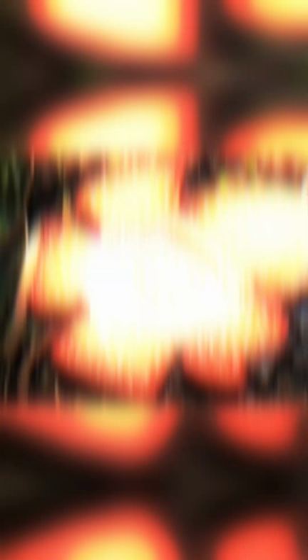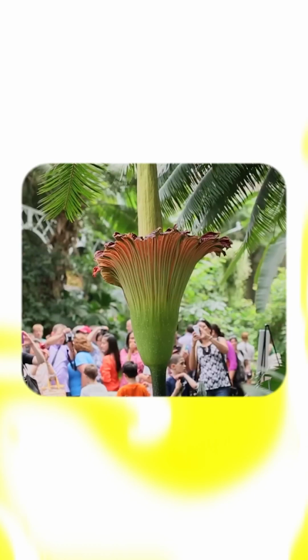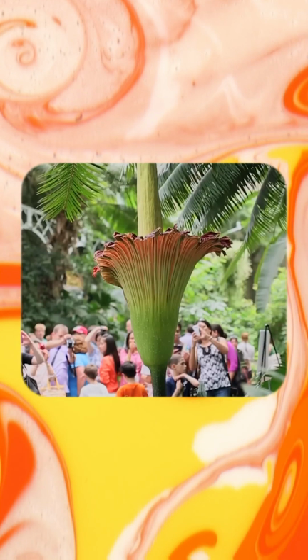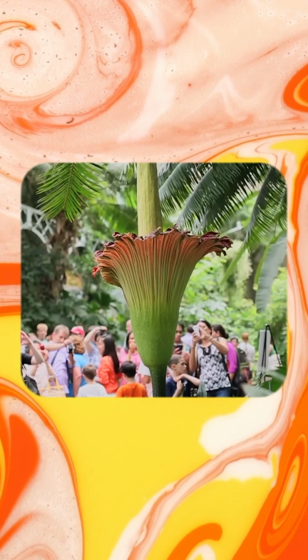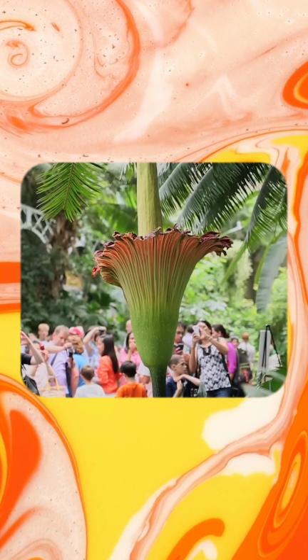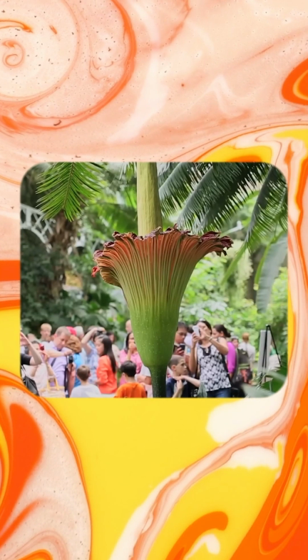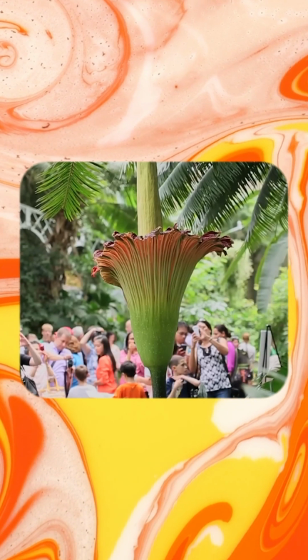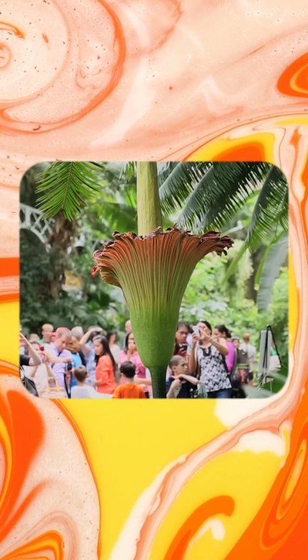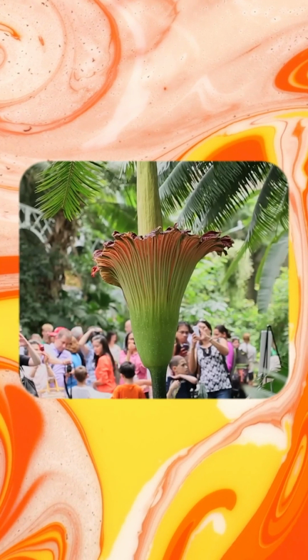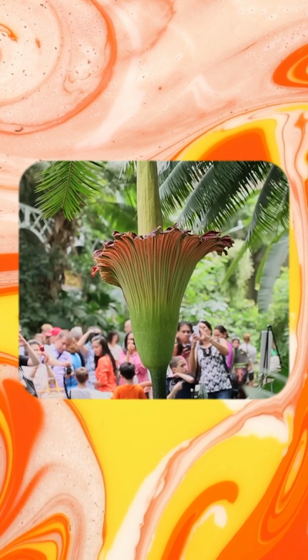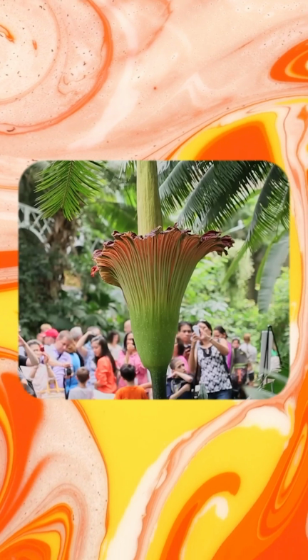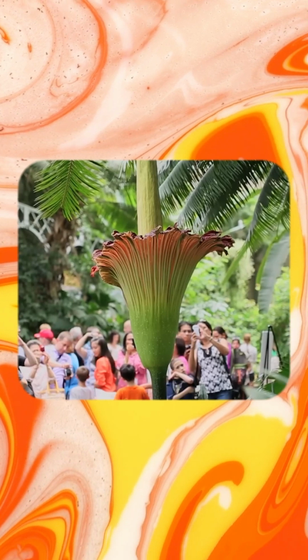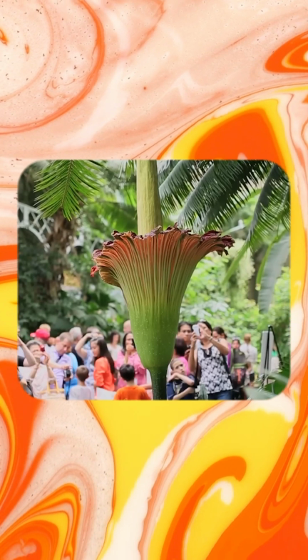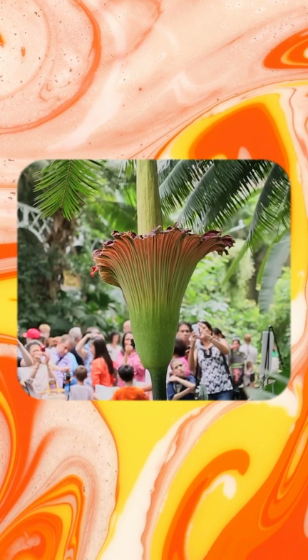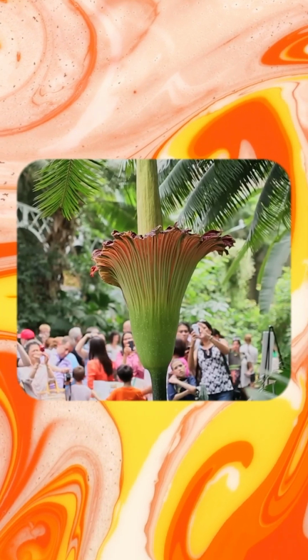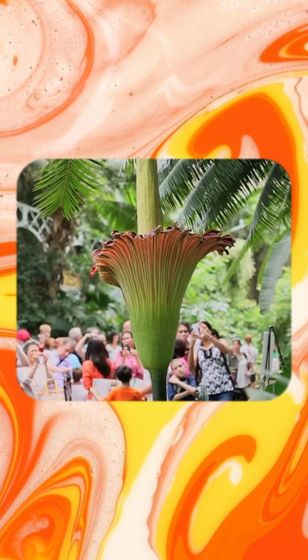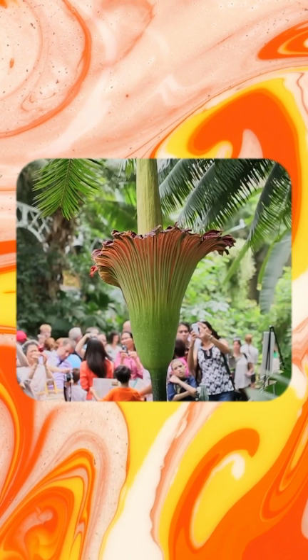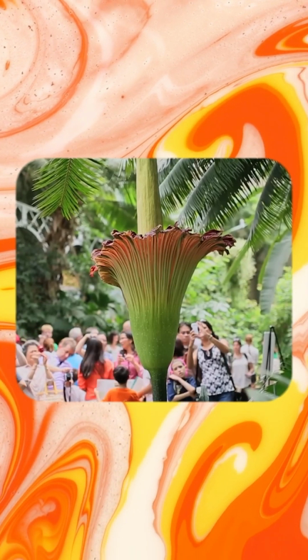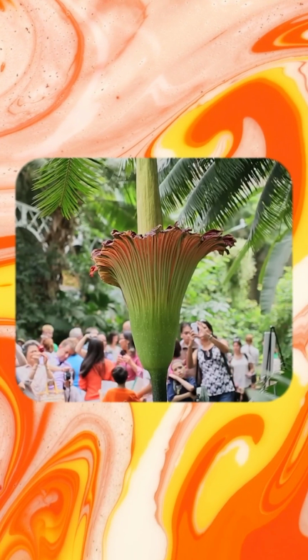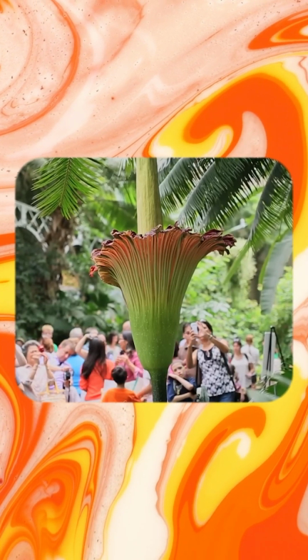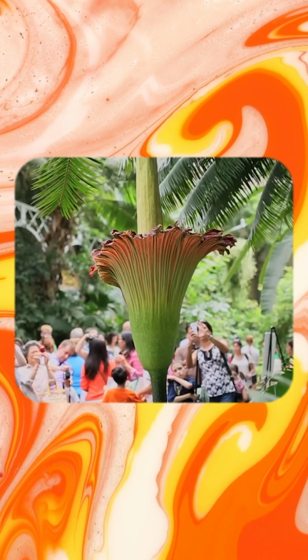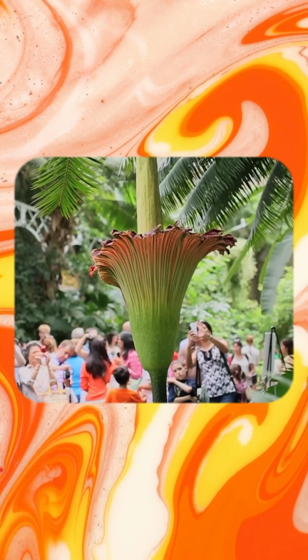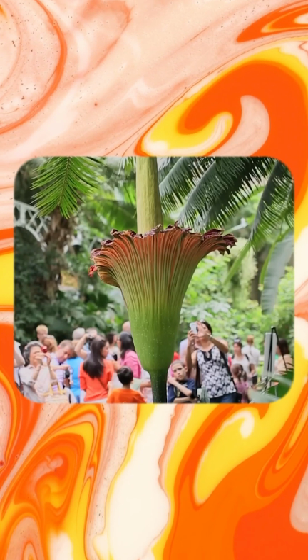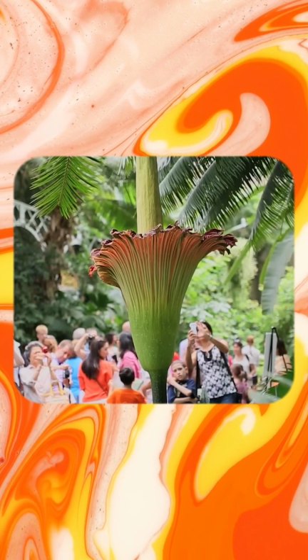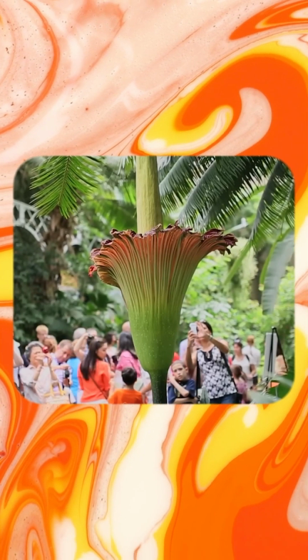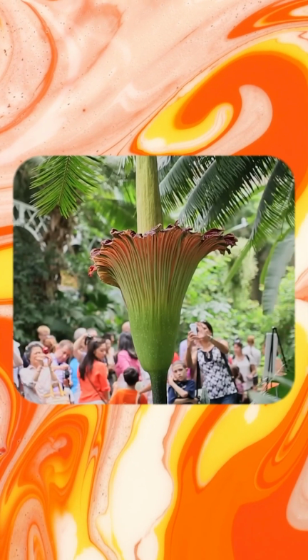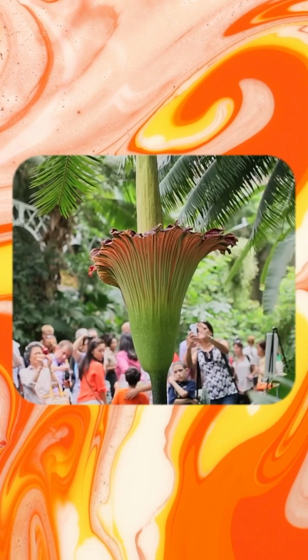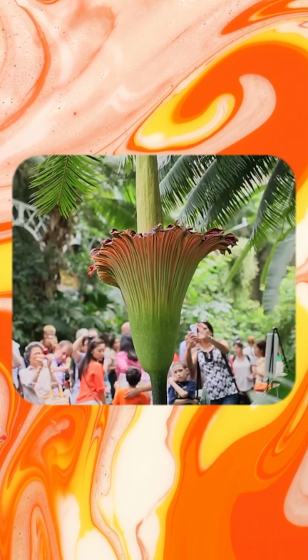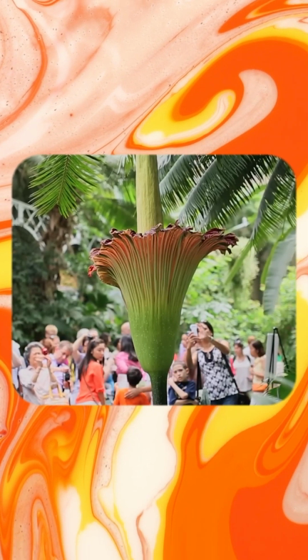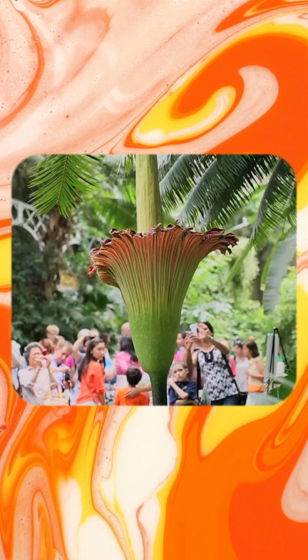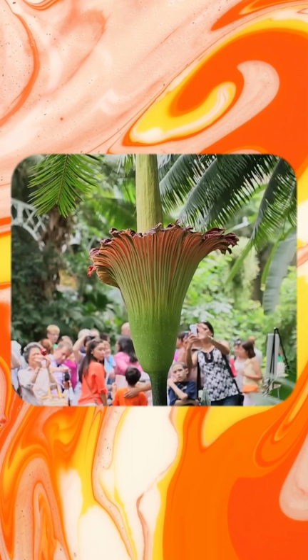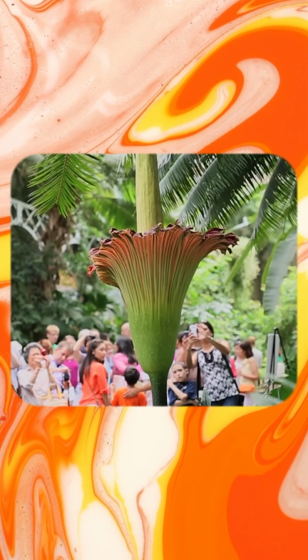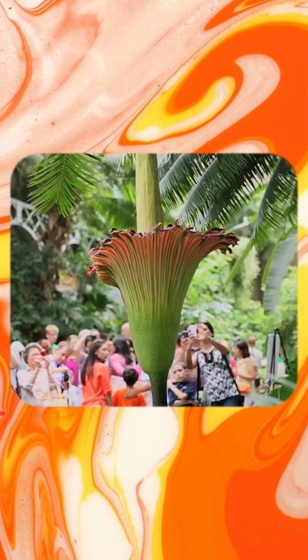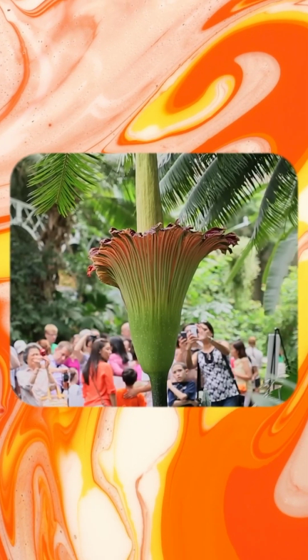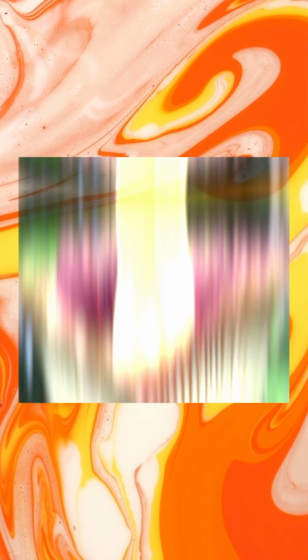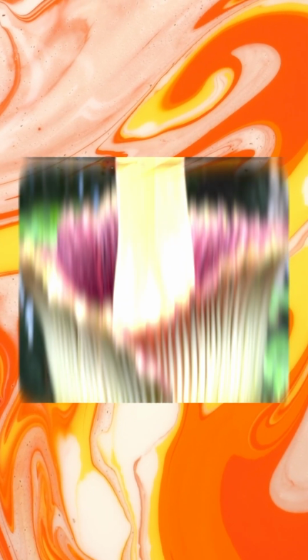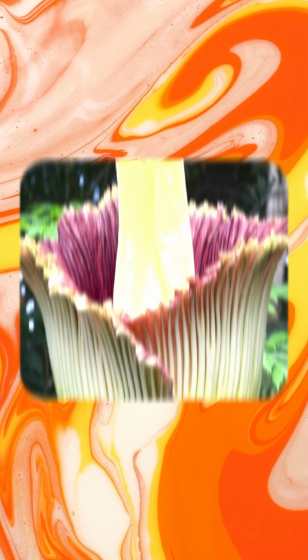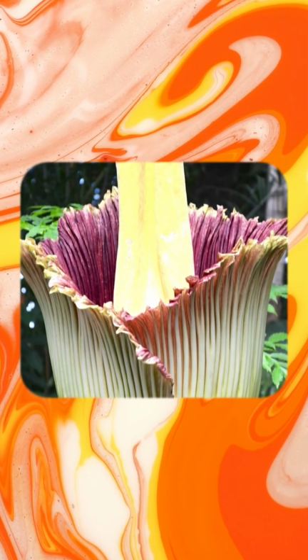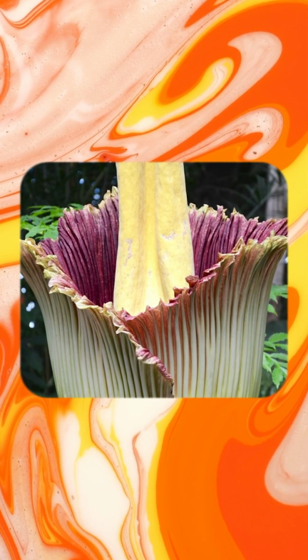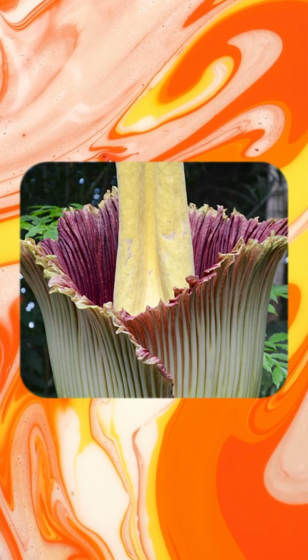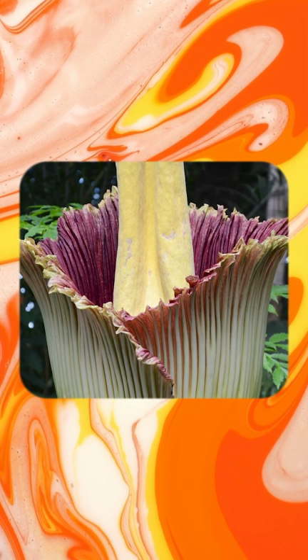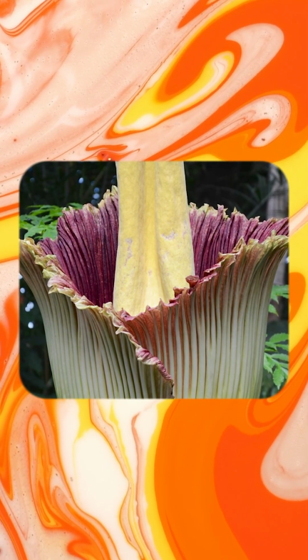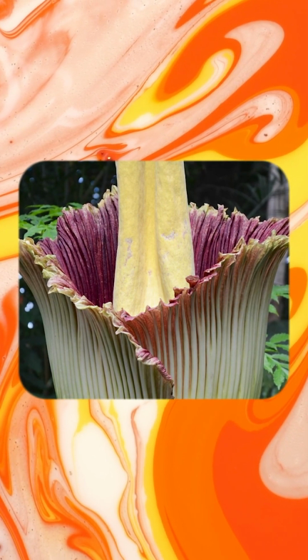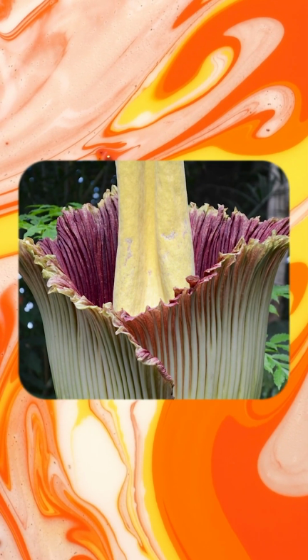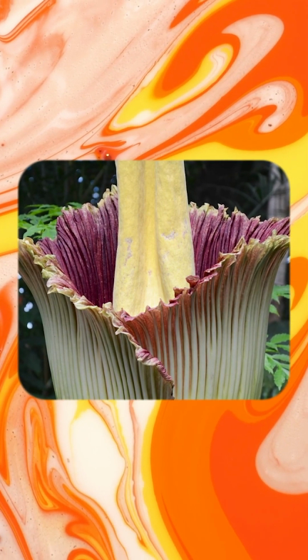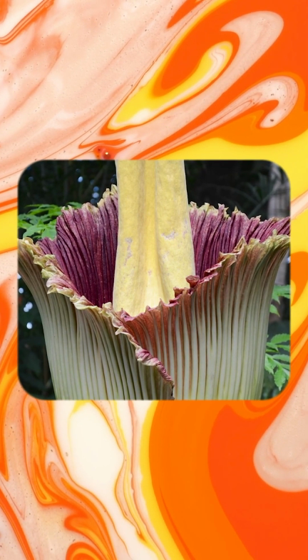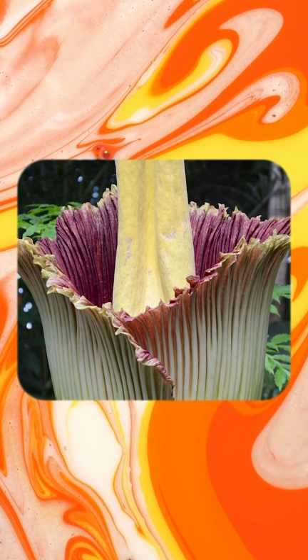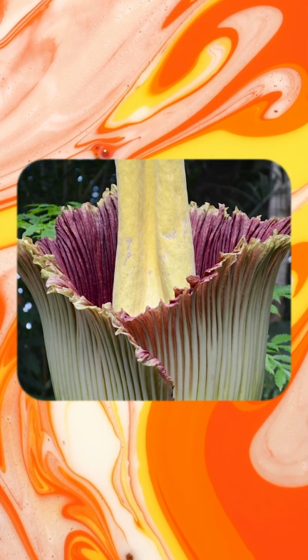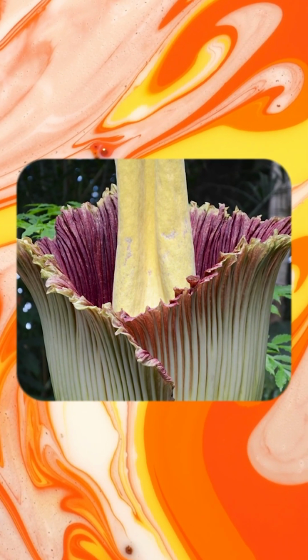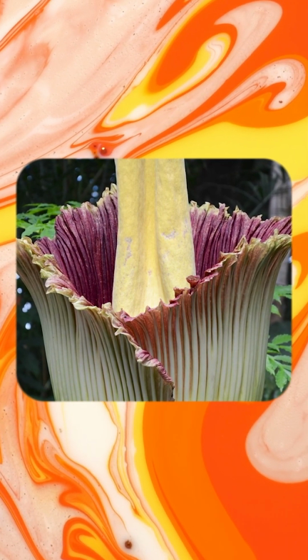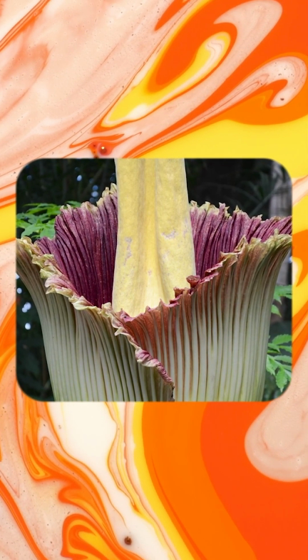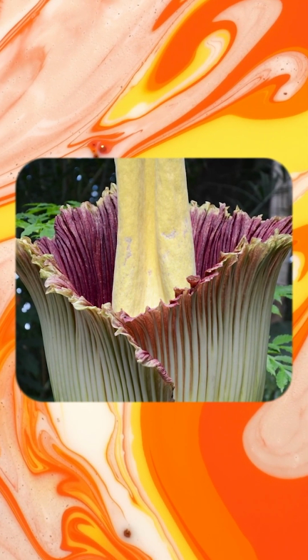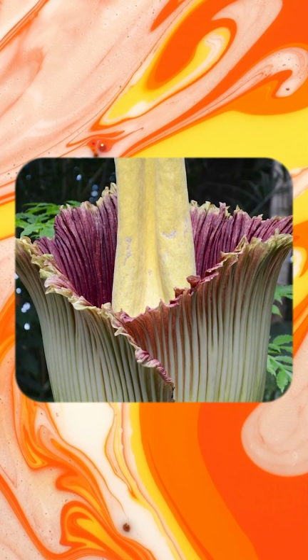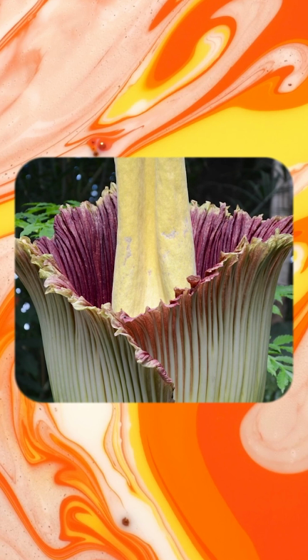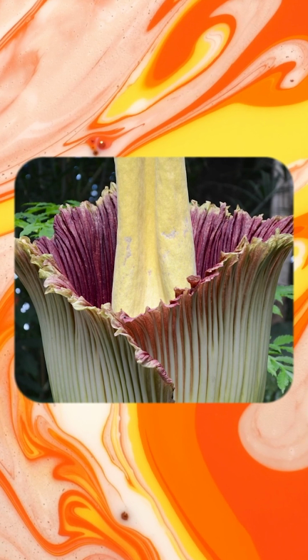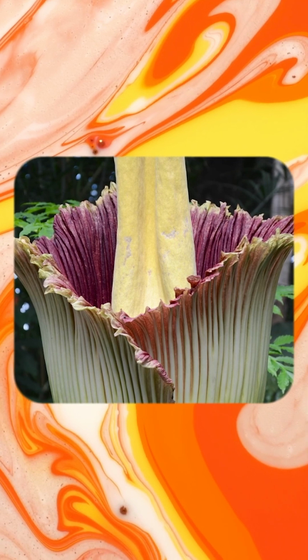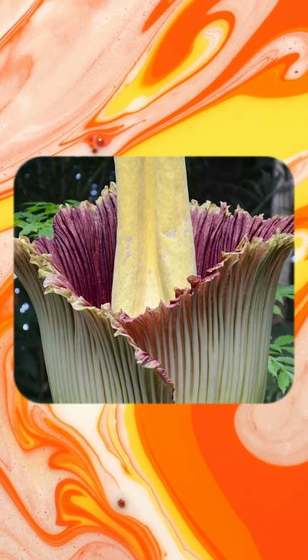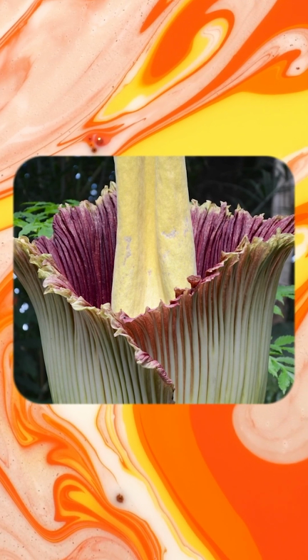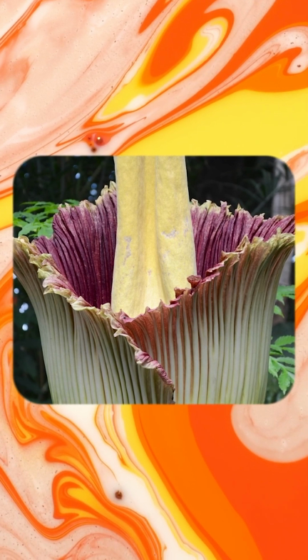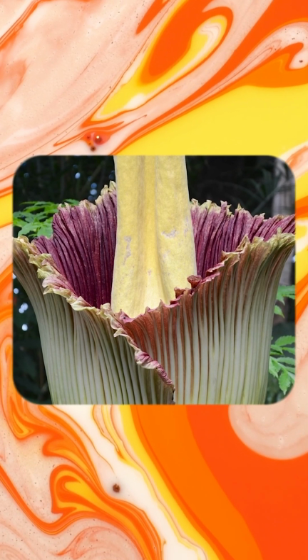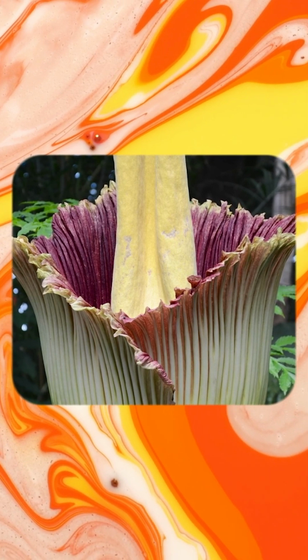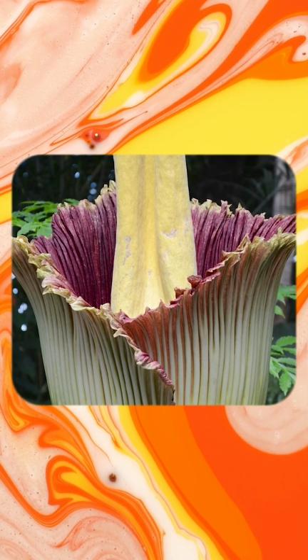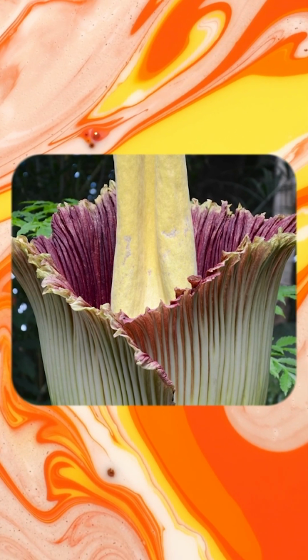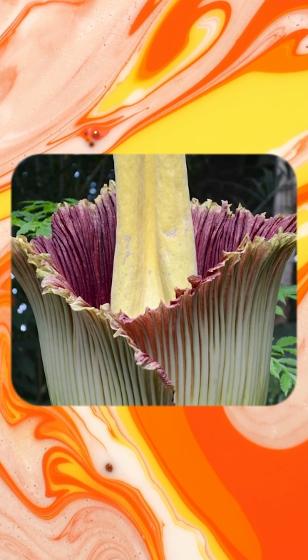But here's the kicker: the corpse lily is incredibly rare and hard to find. It takes months to grow, blooms for just a few days, and then dies.